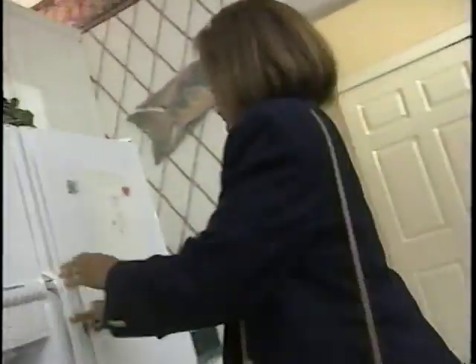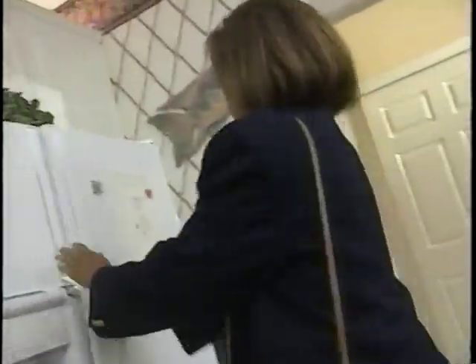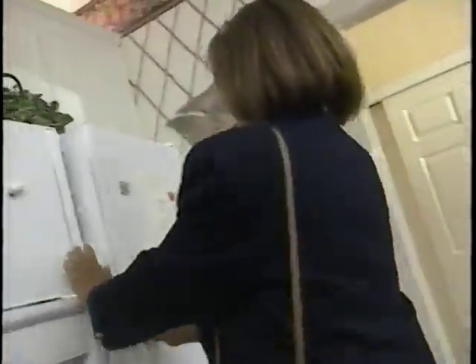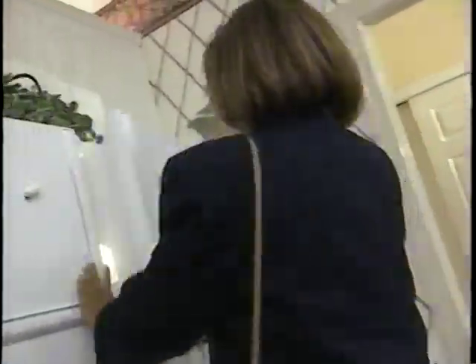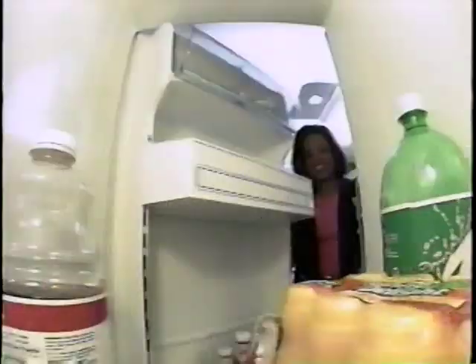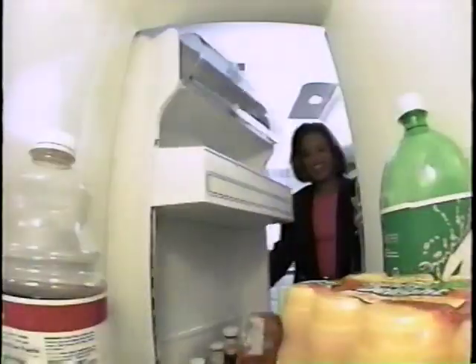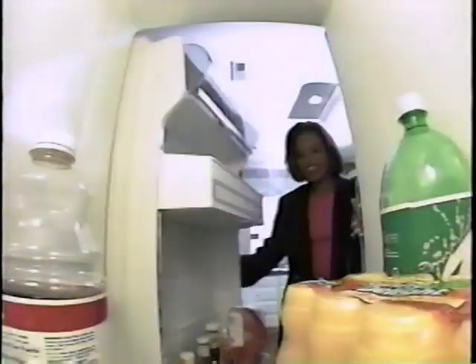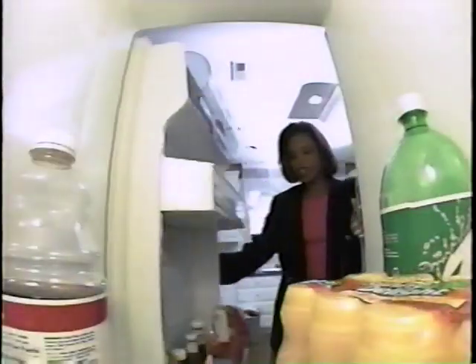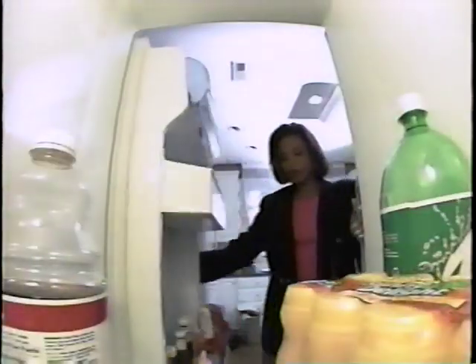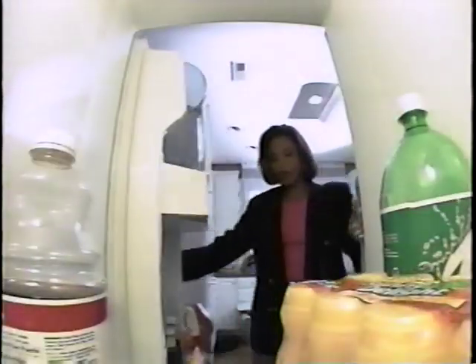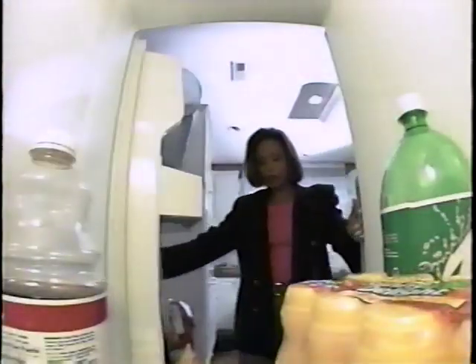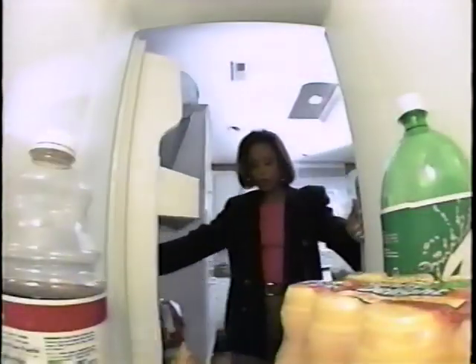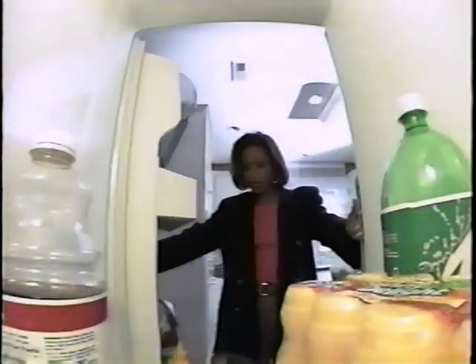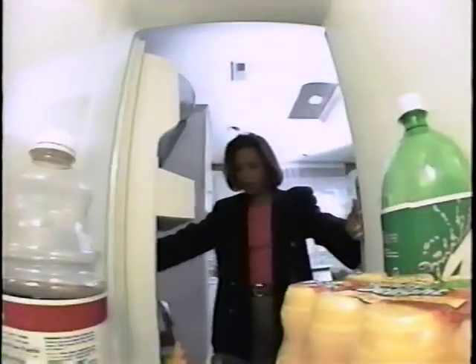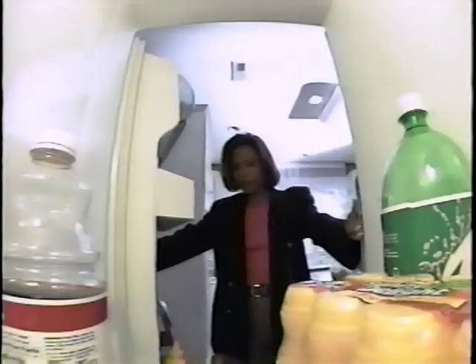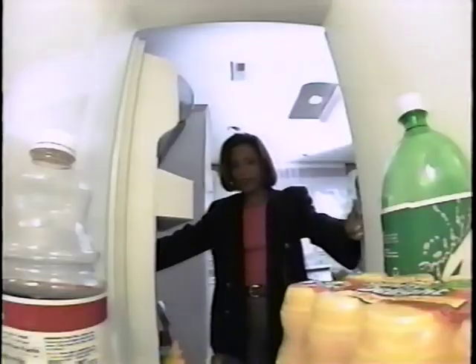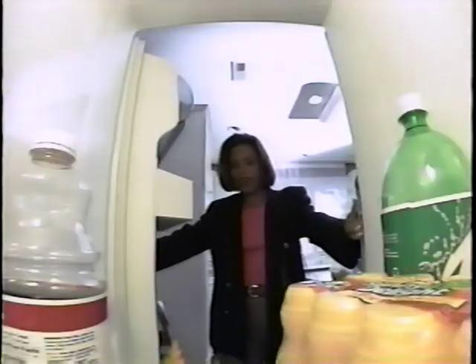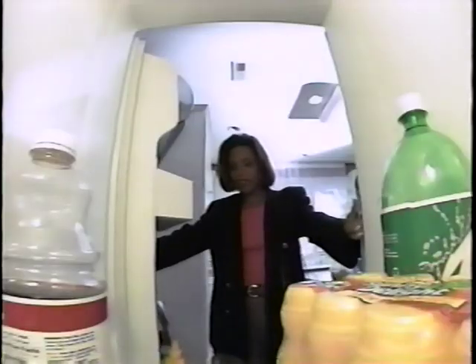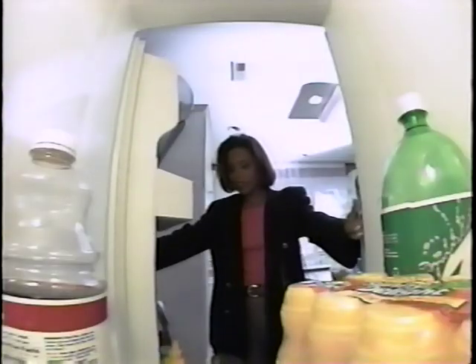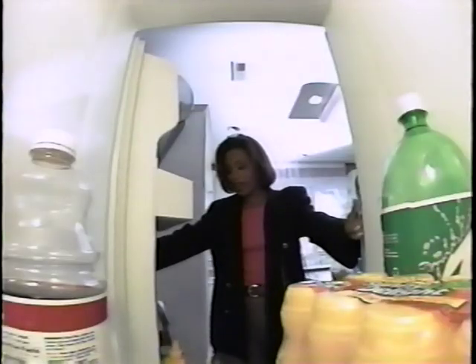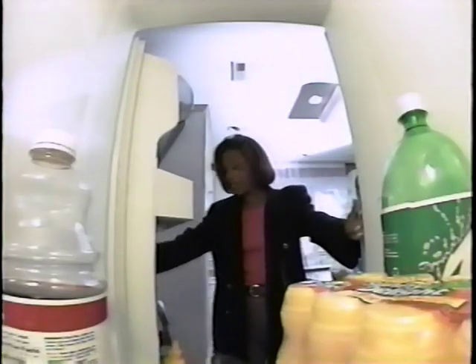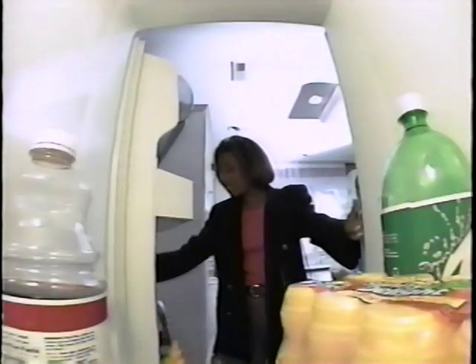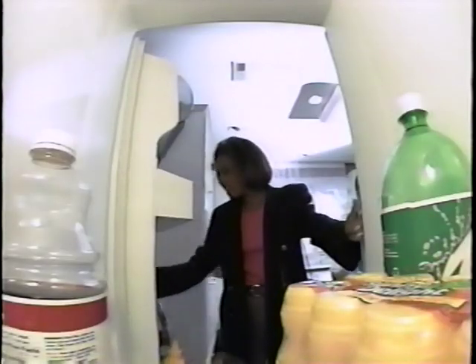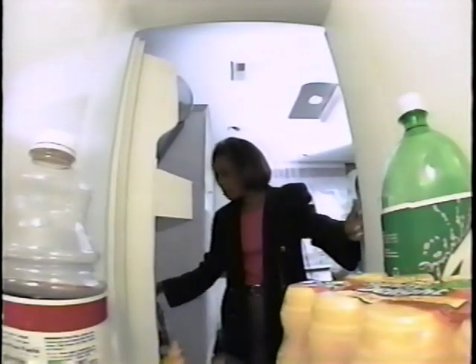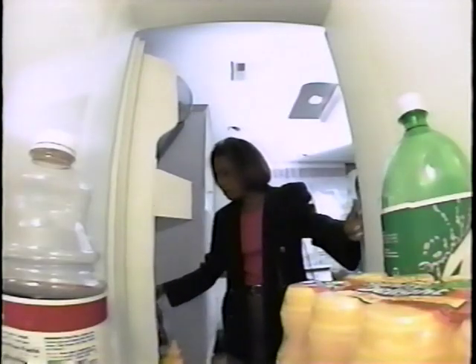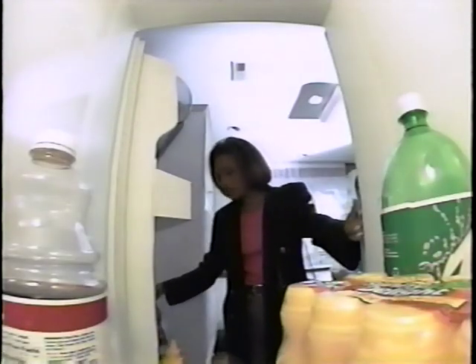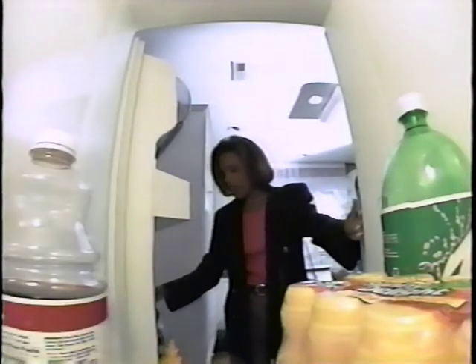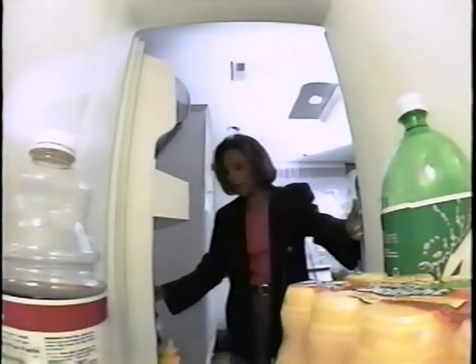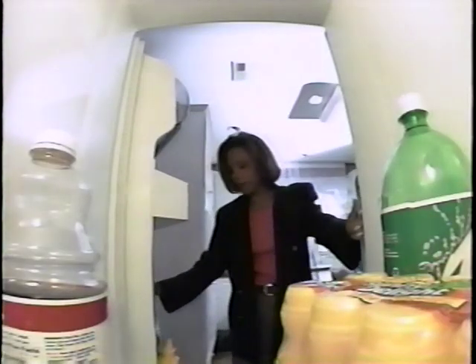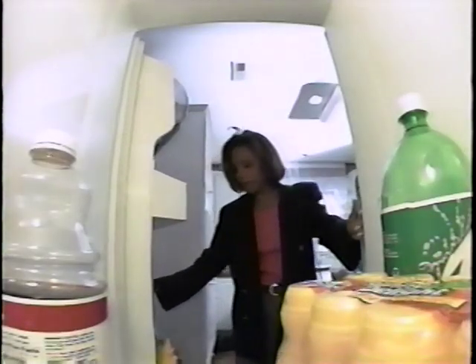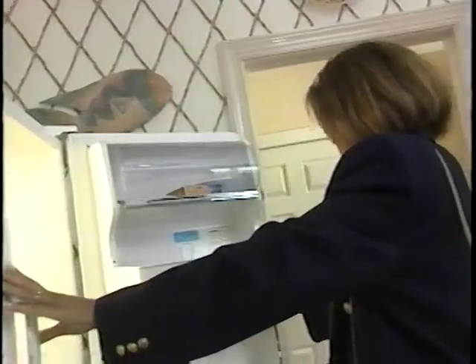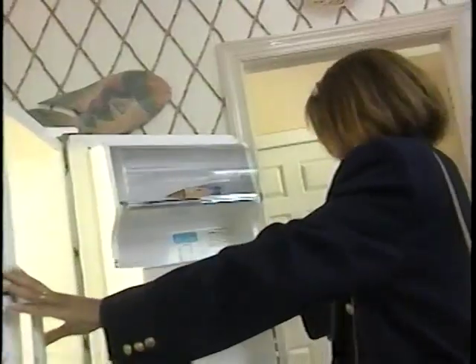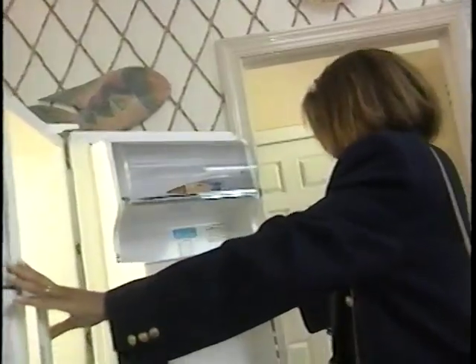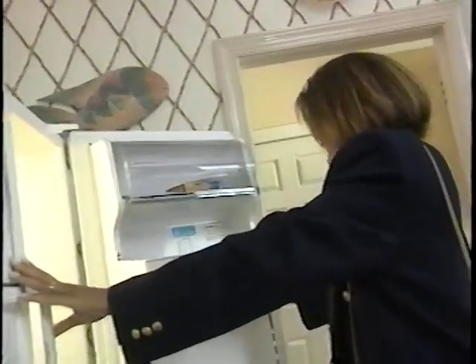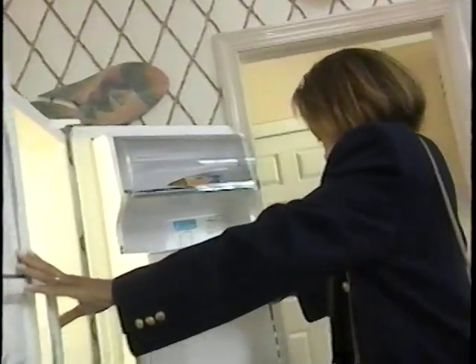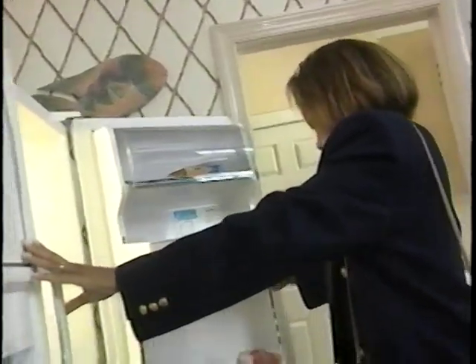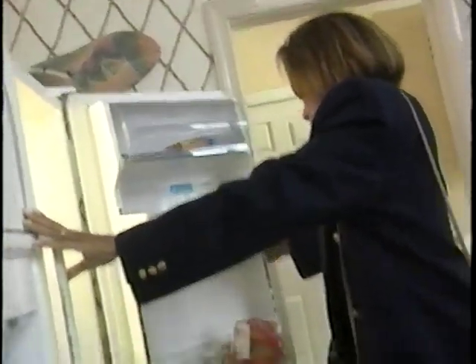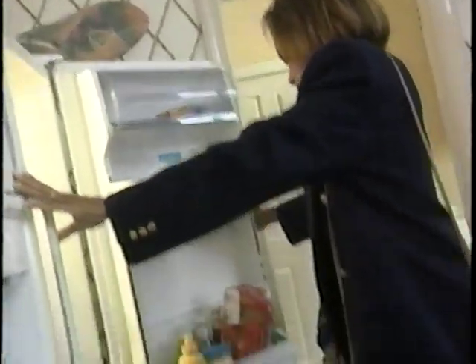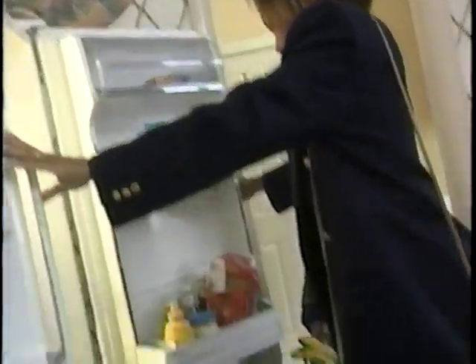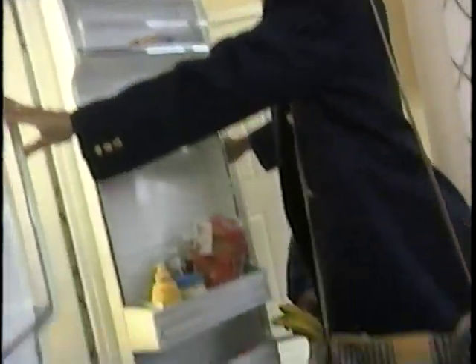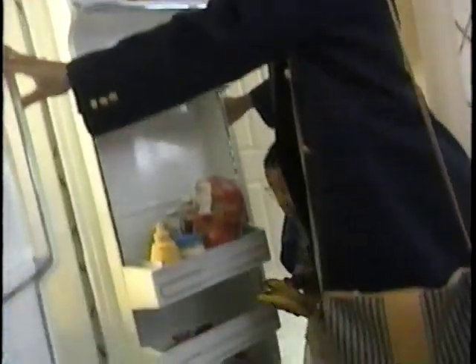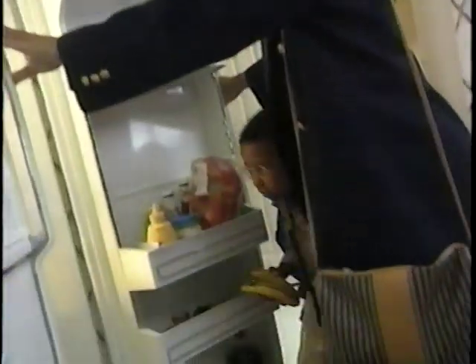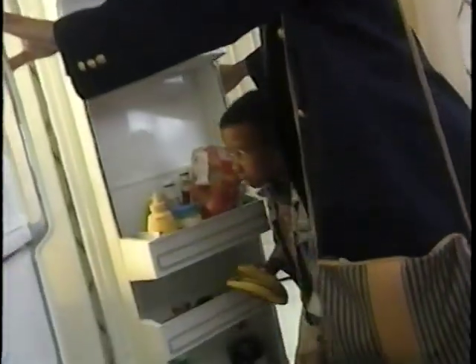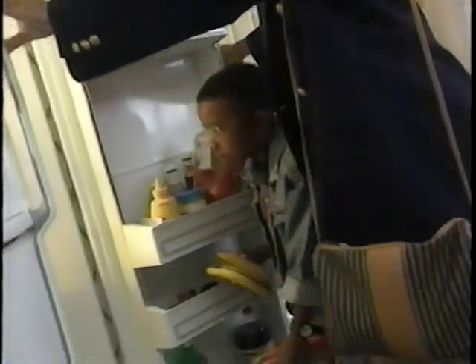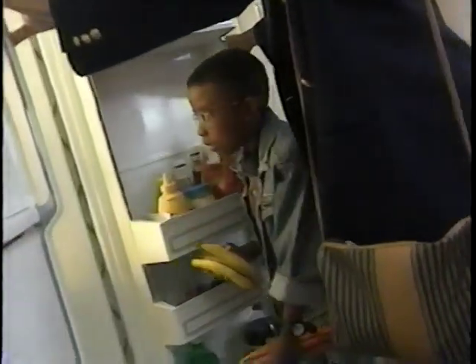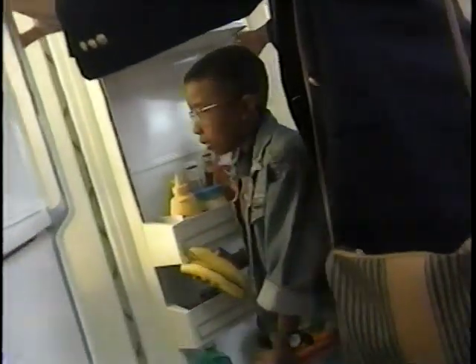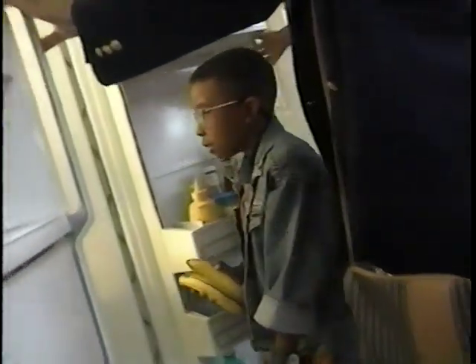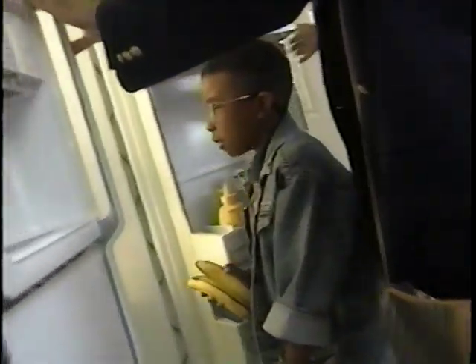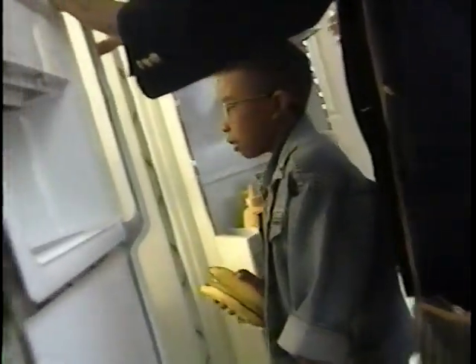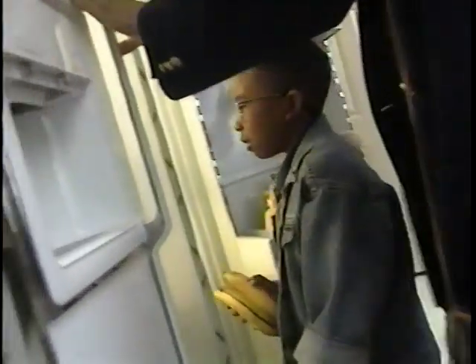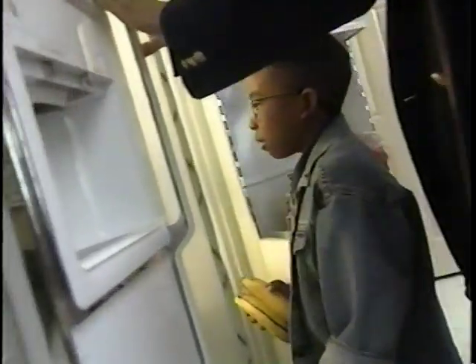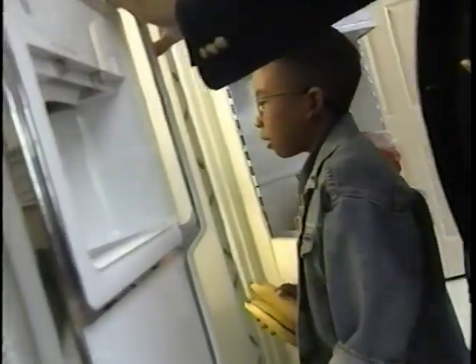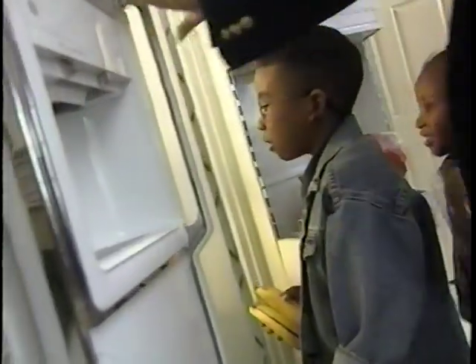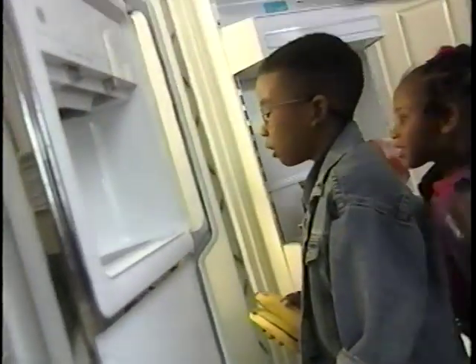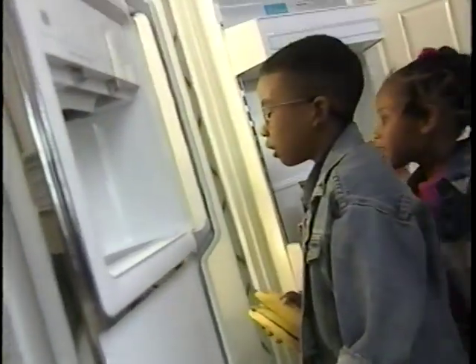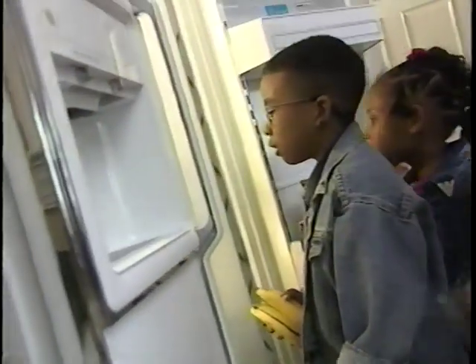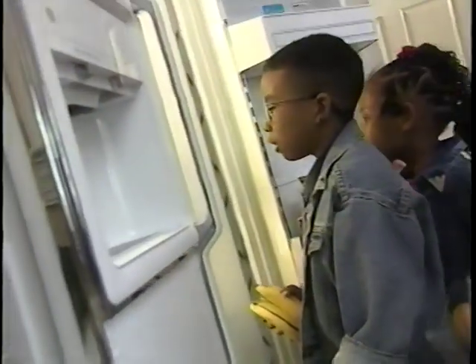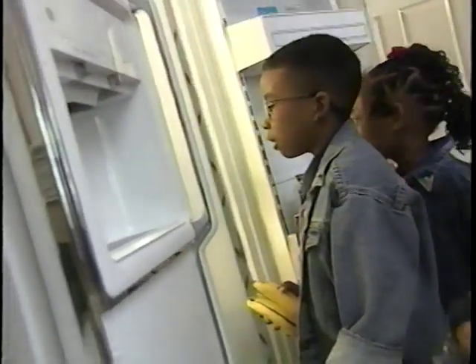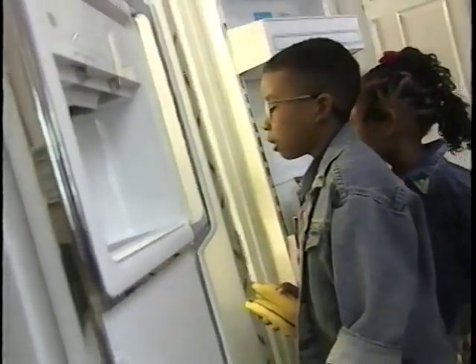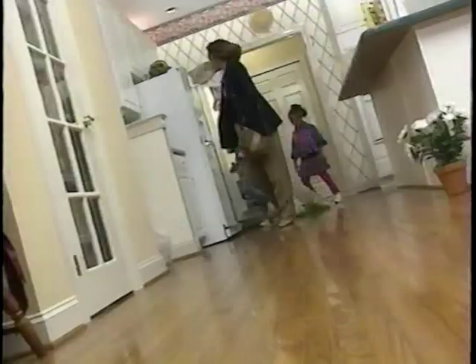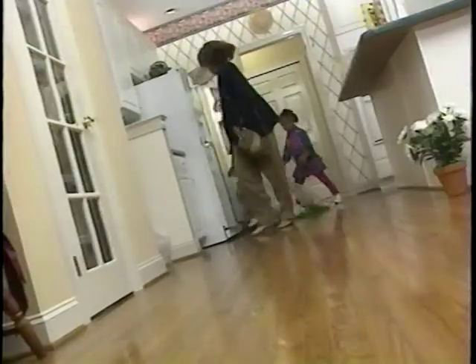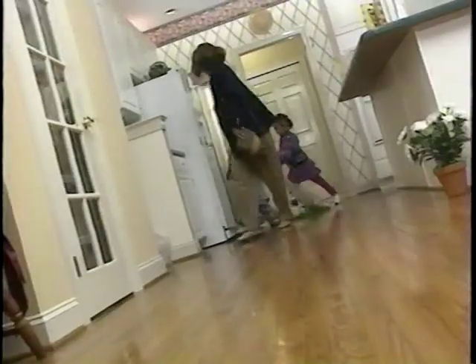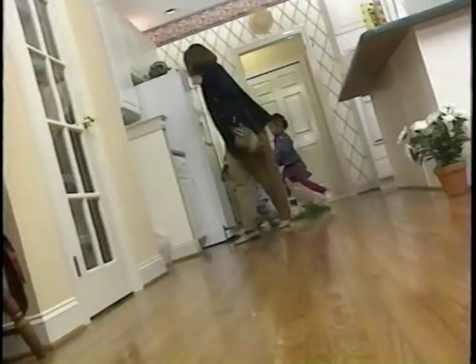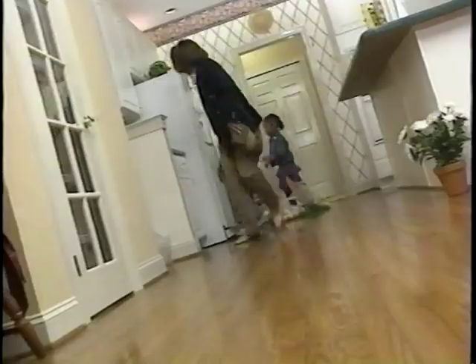Let's get these groceries in here fast, guys, to keep them safe. Do me a favor — put those groceries away real fast for Mommy while I get the phone.